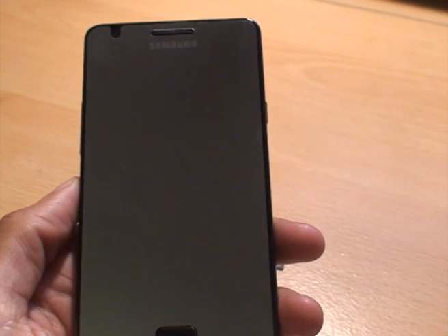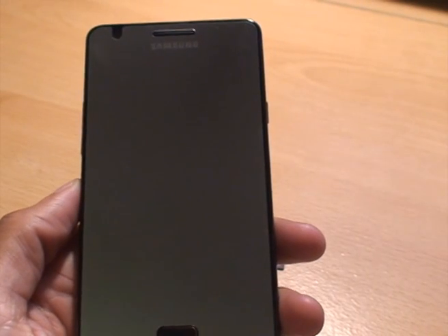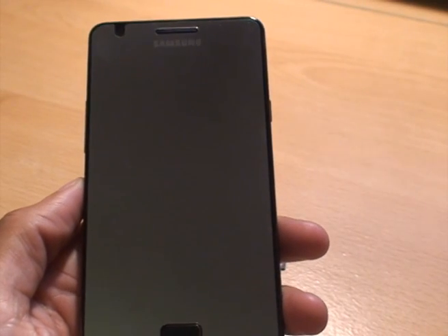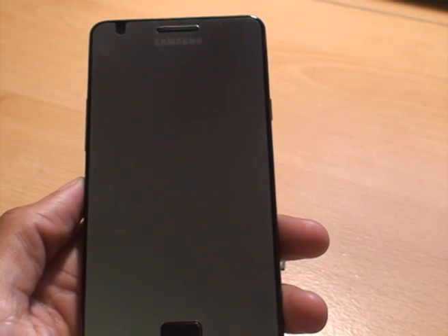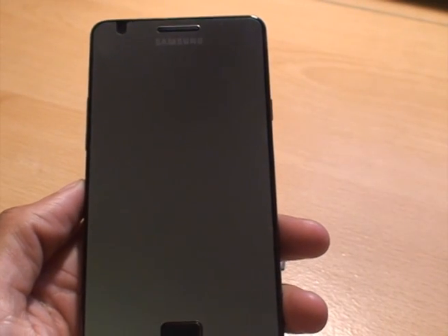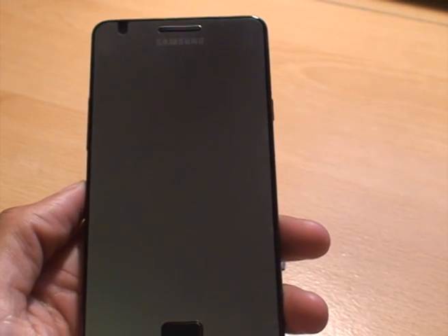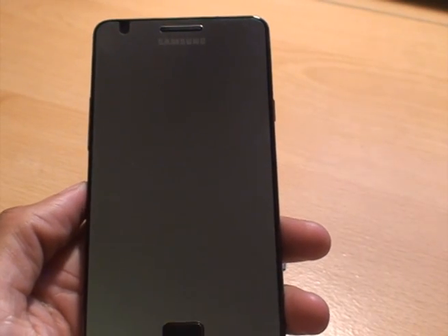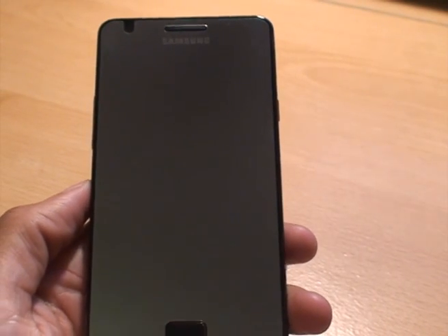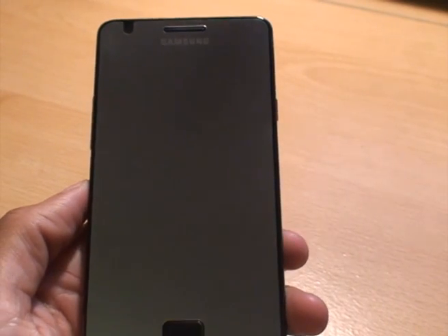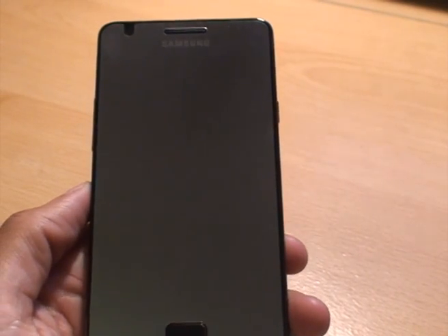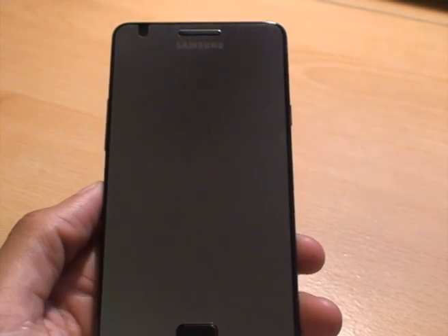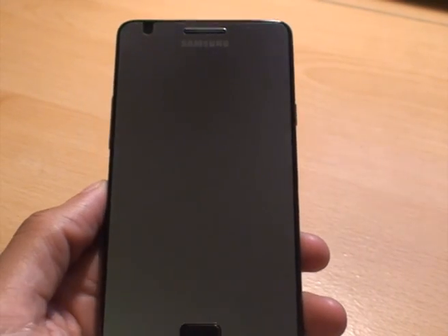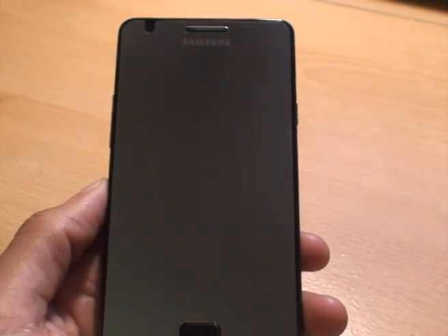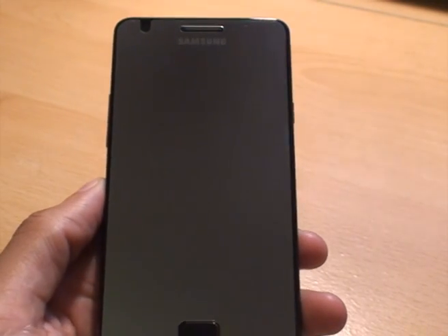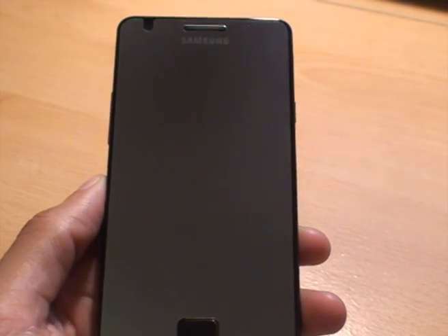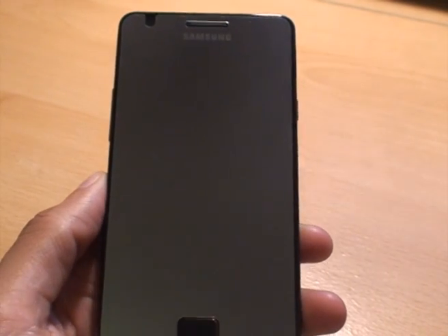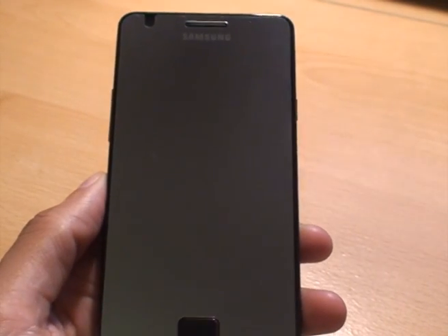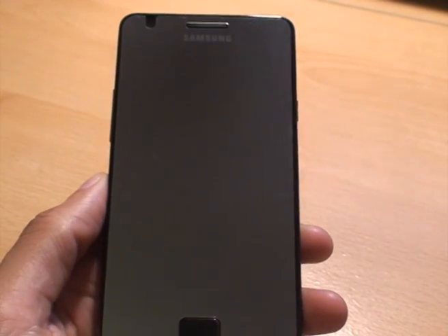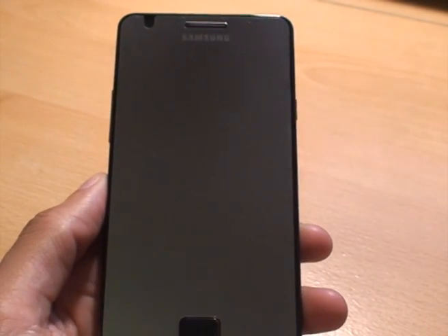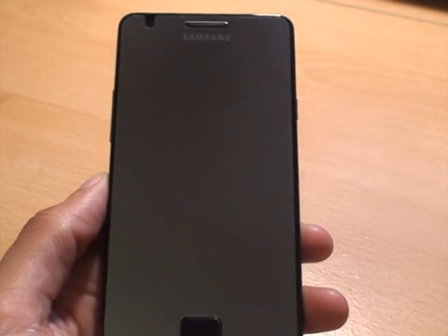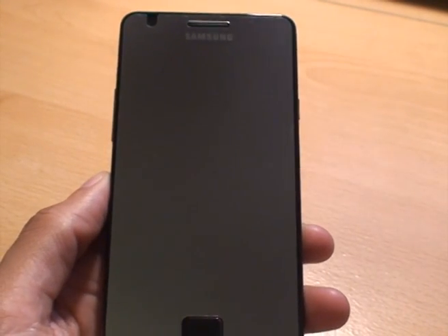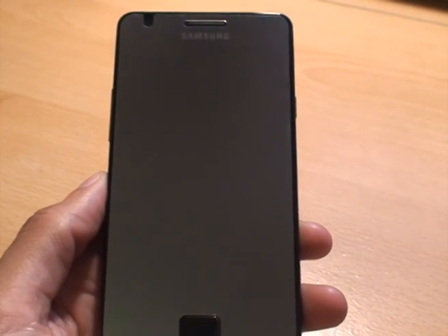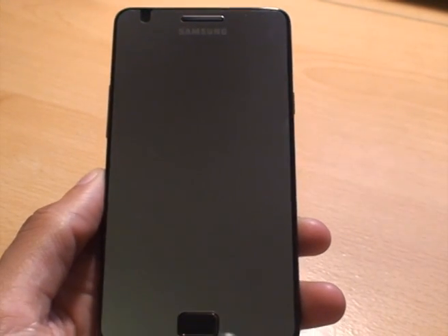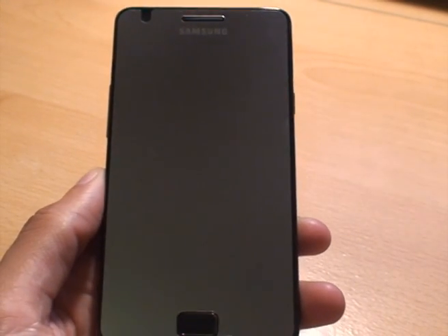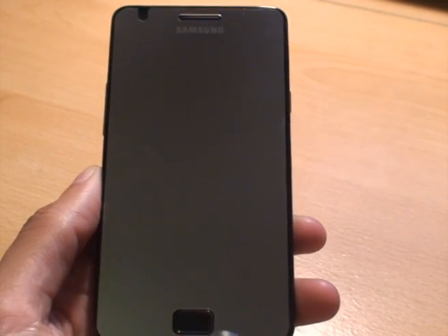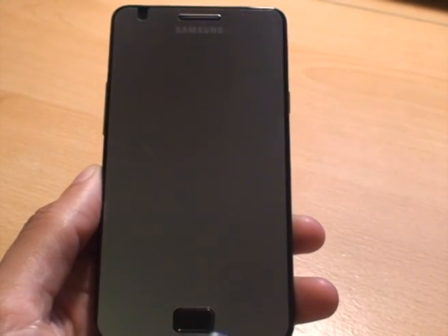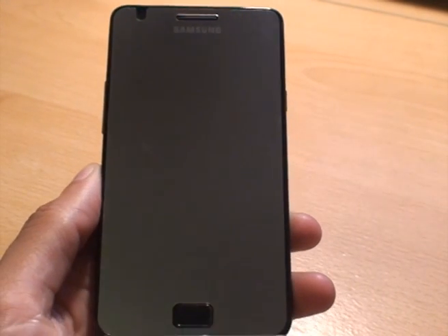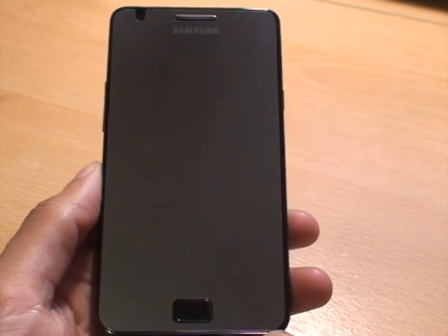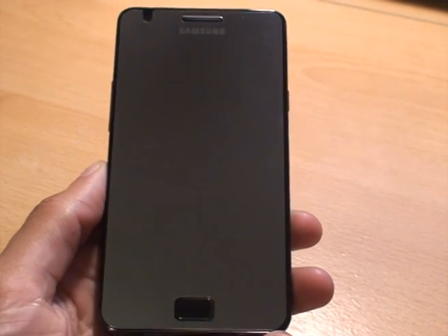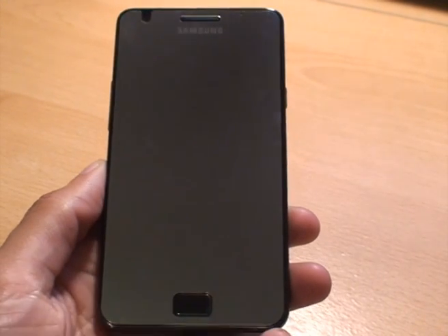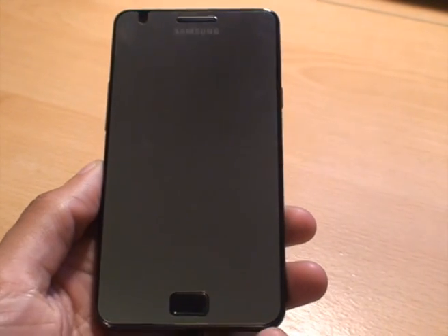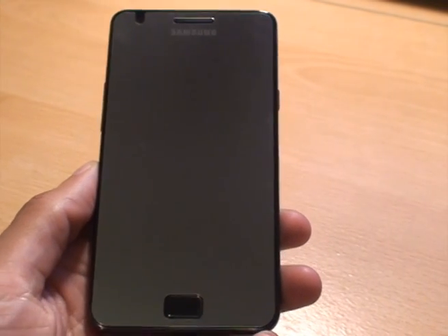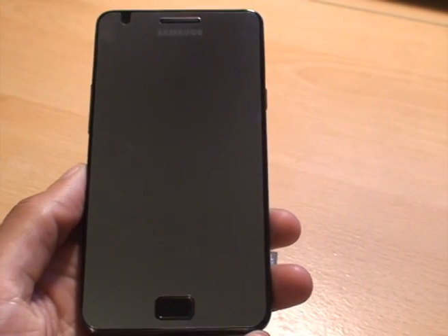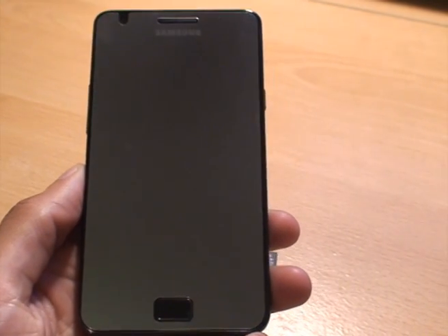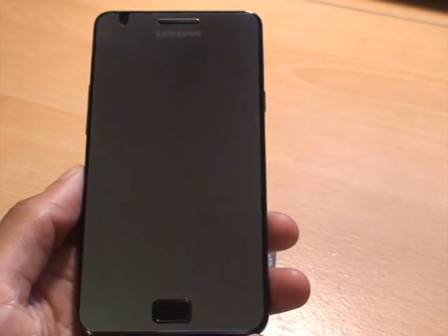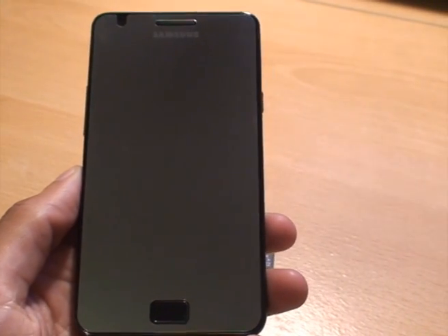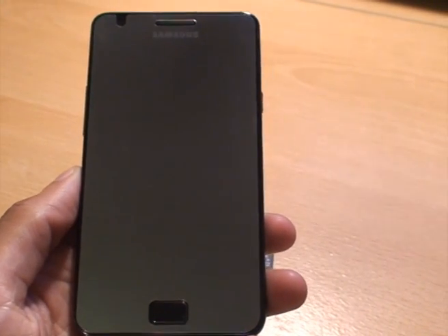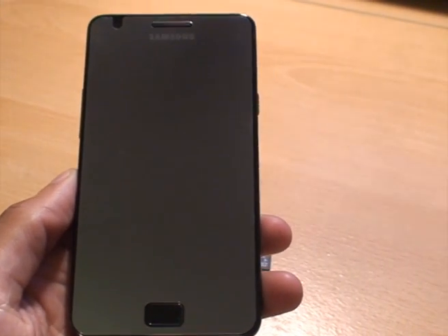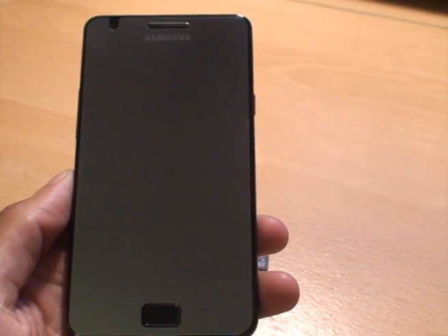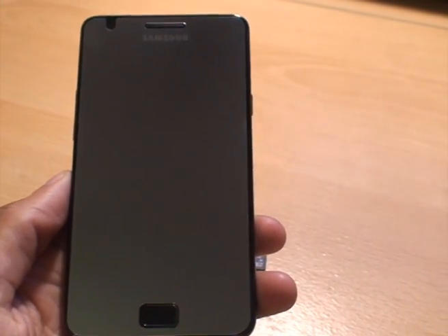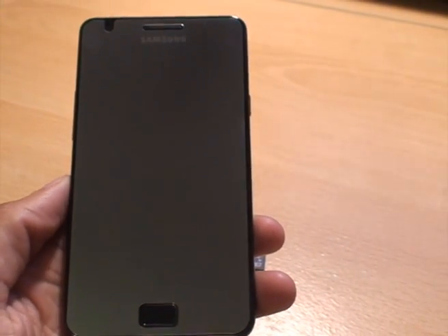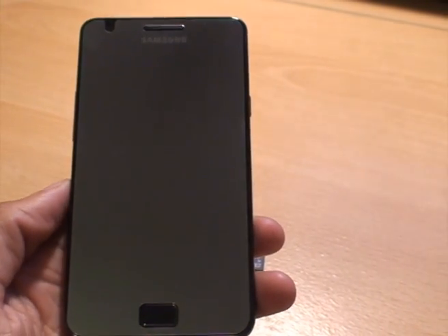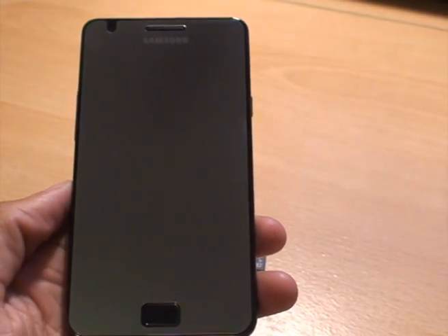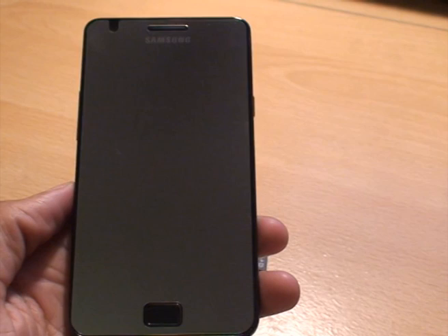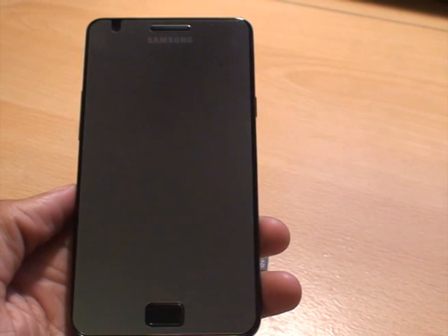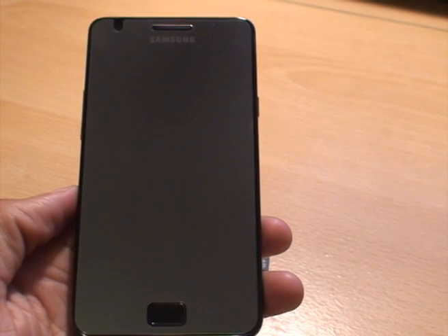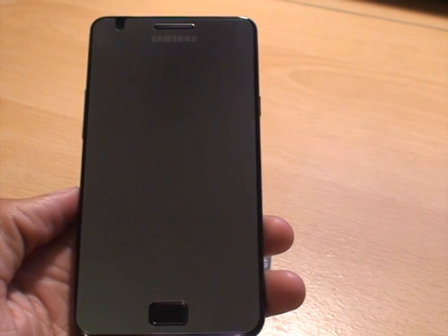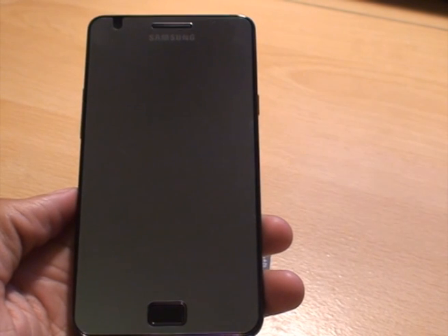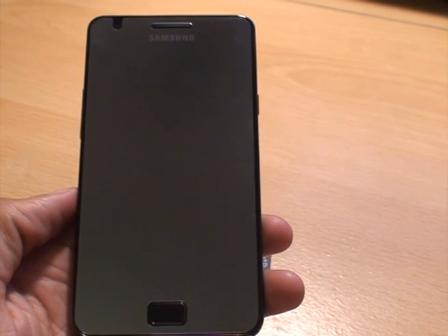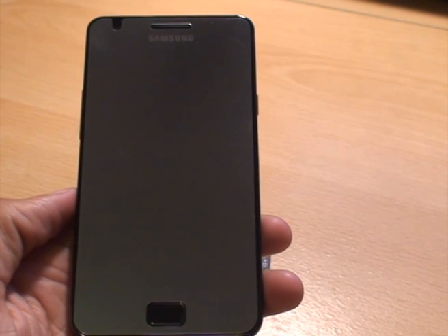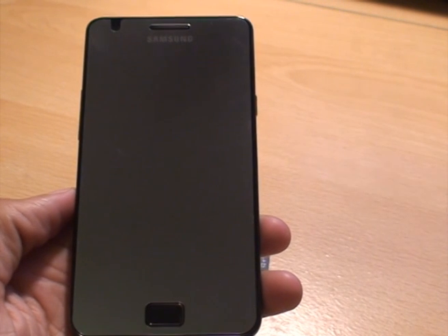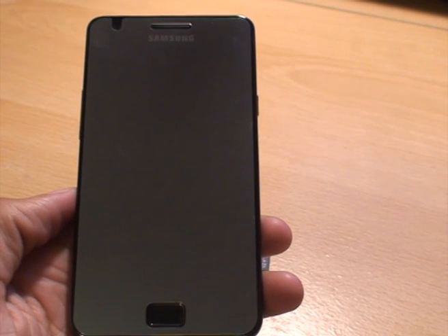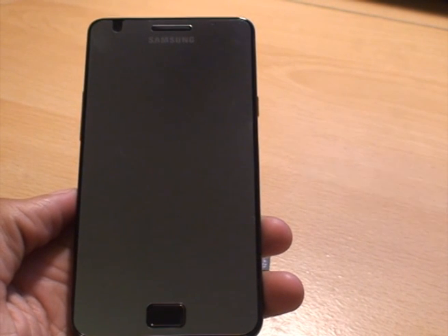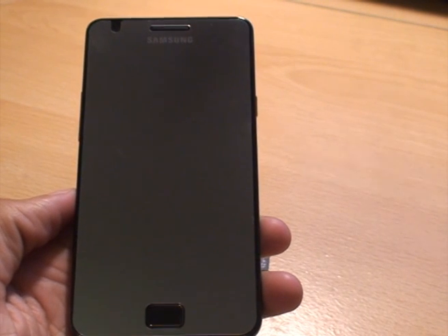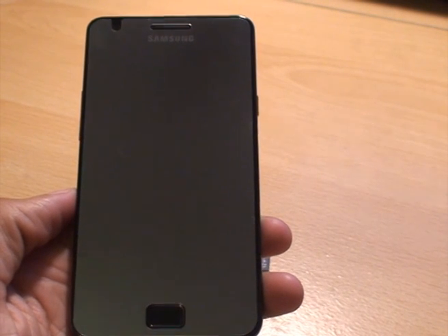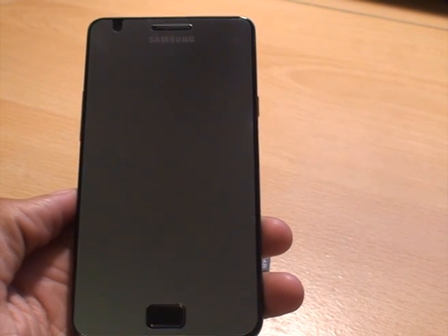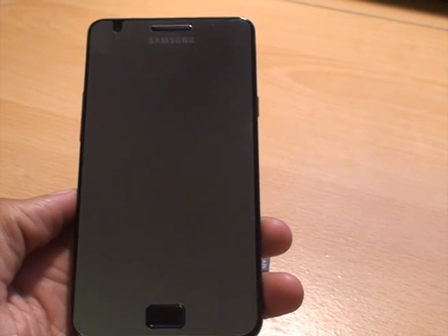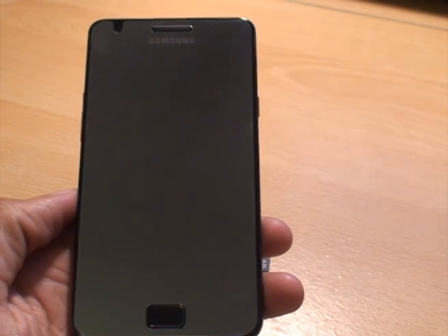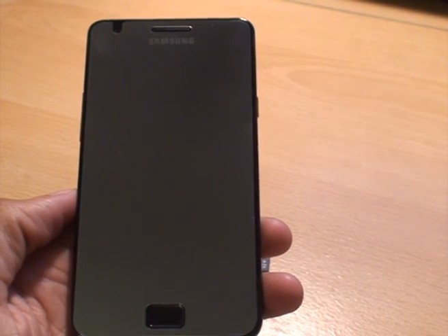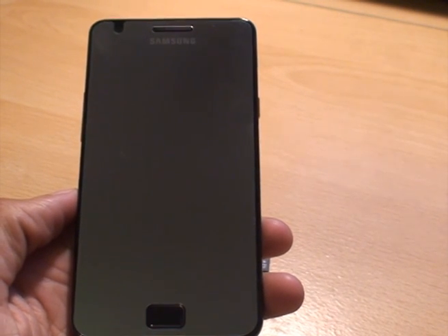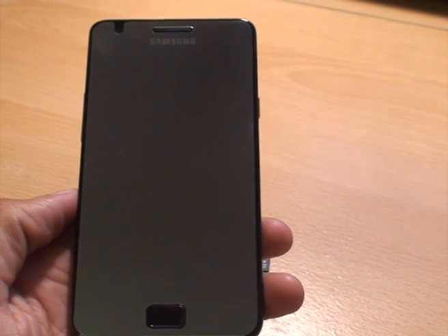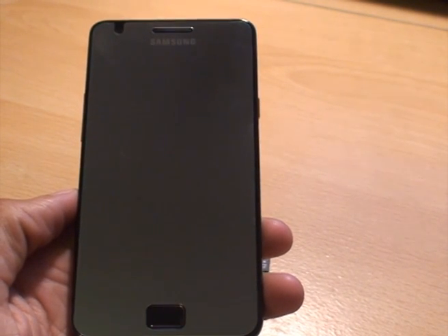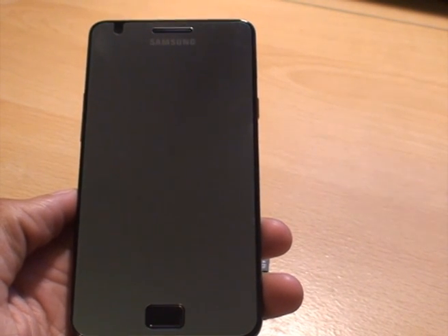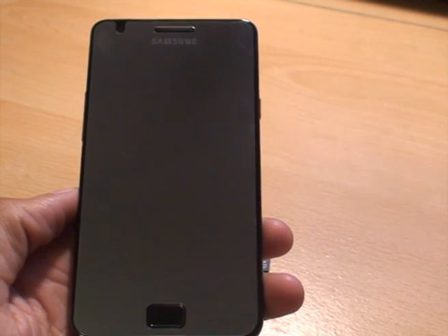Hi YouTube, this is Inemka4 and this is going to be a quick video on showing you how to format your micro SD card.